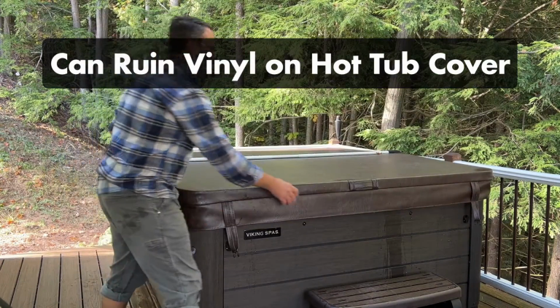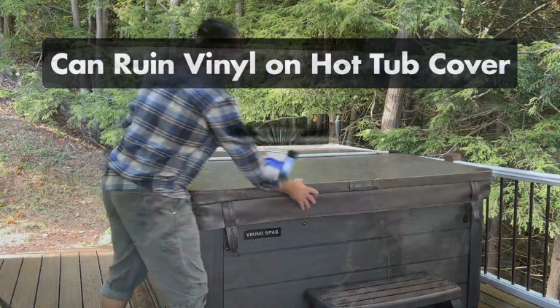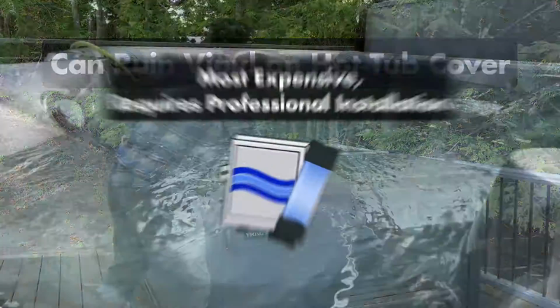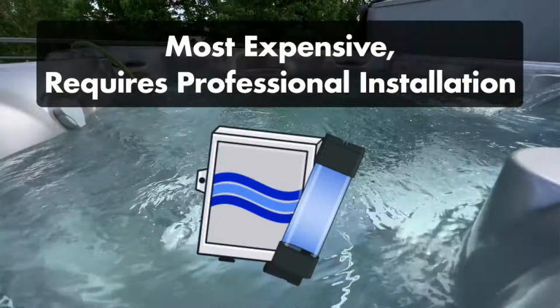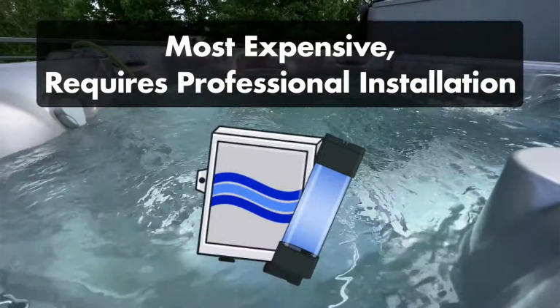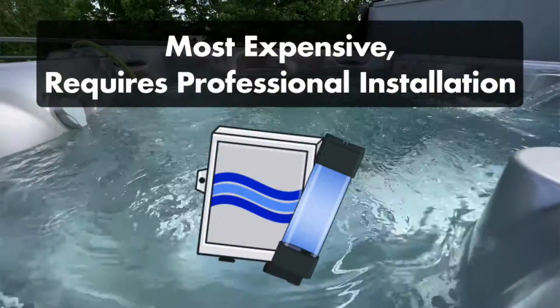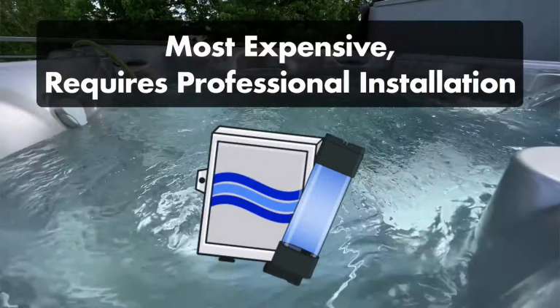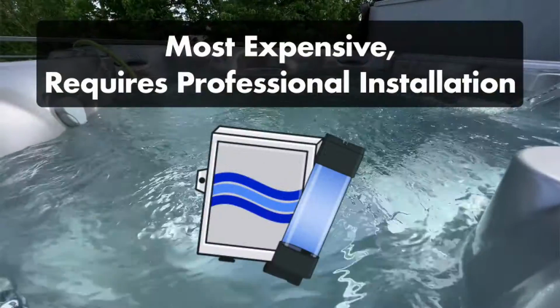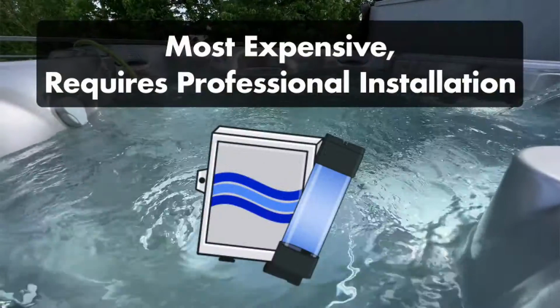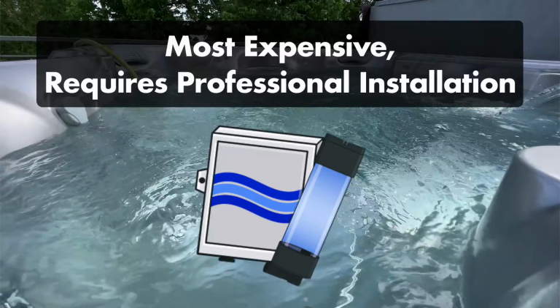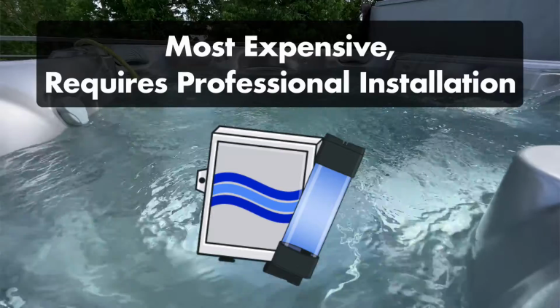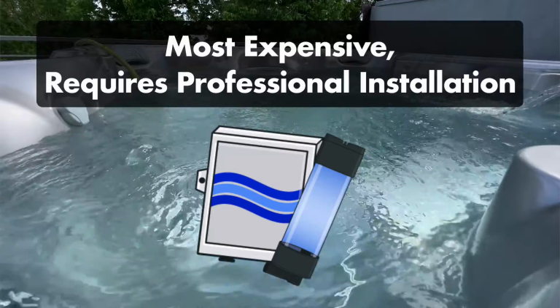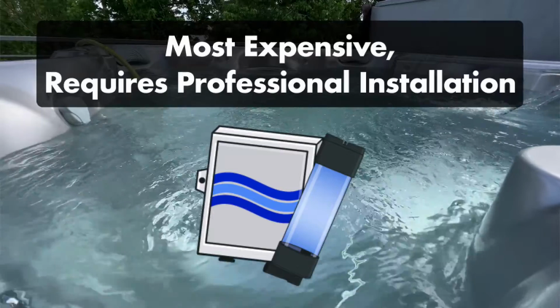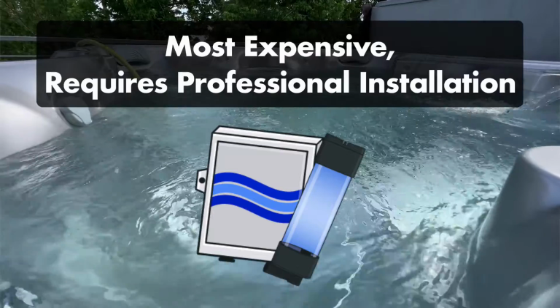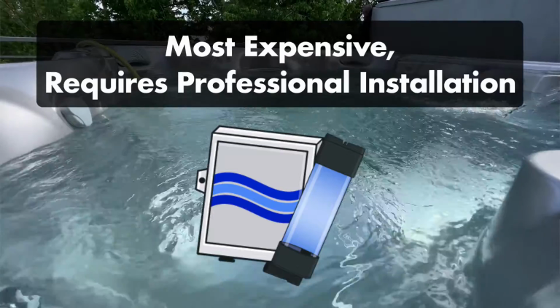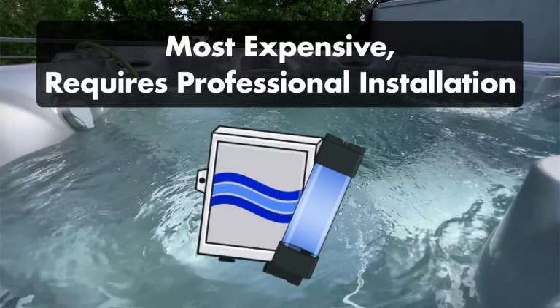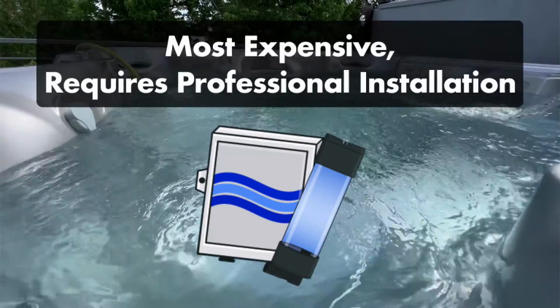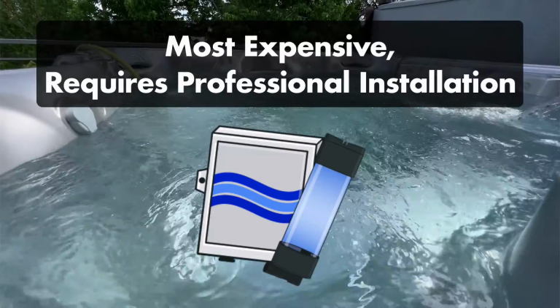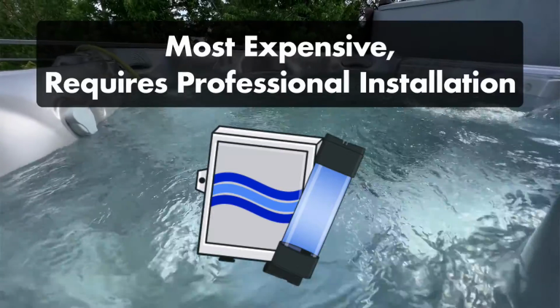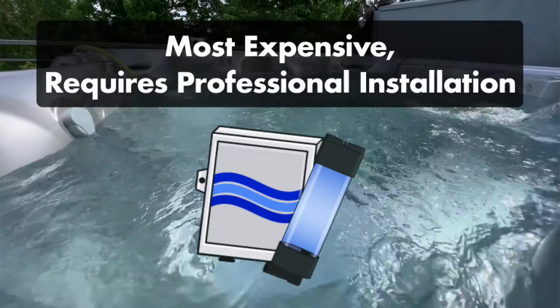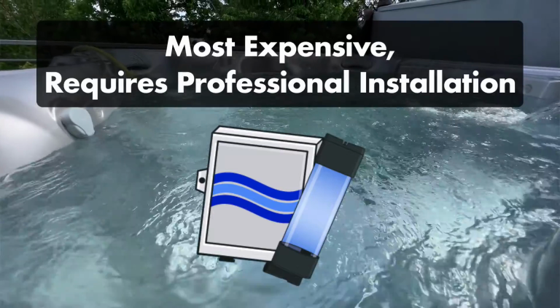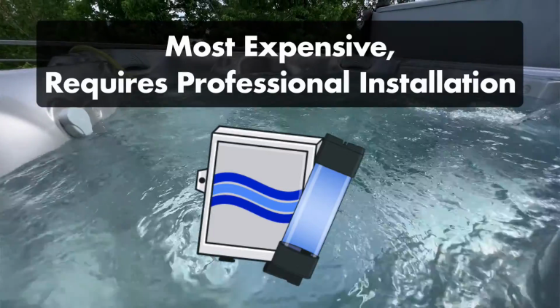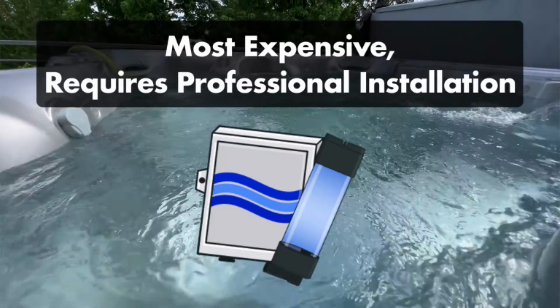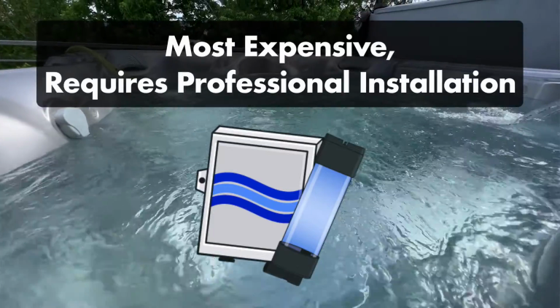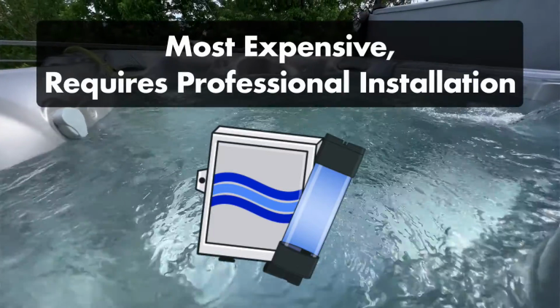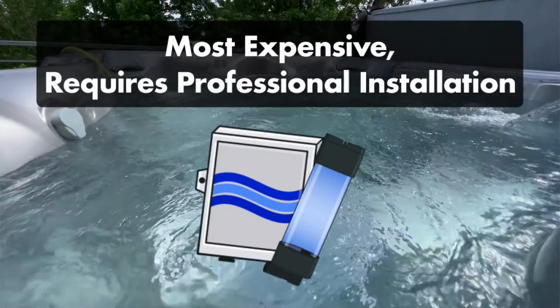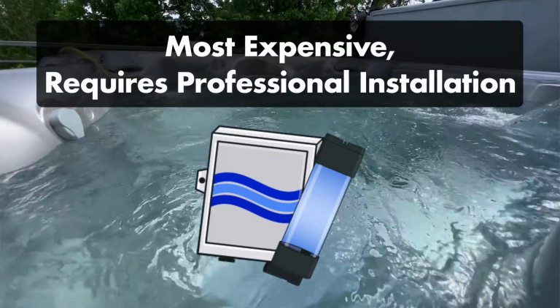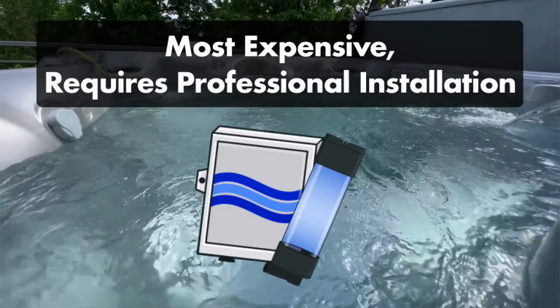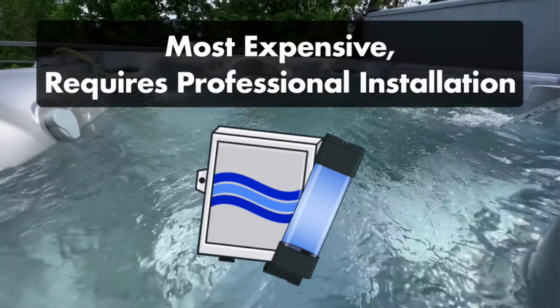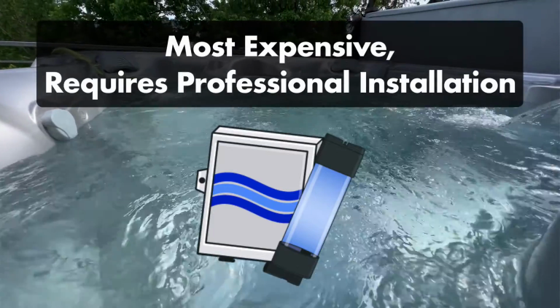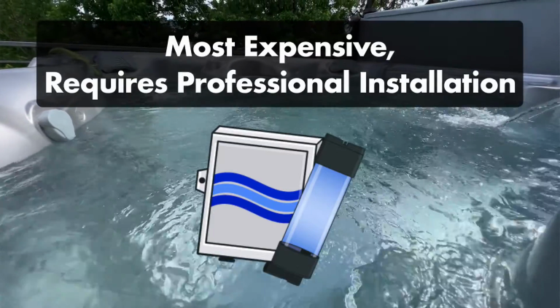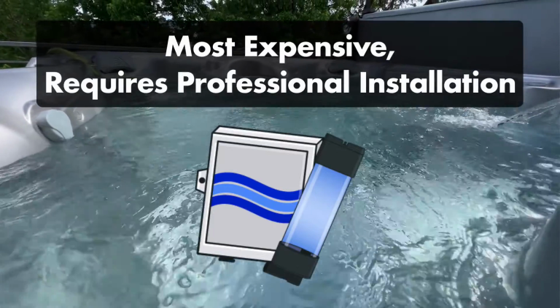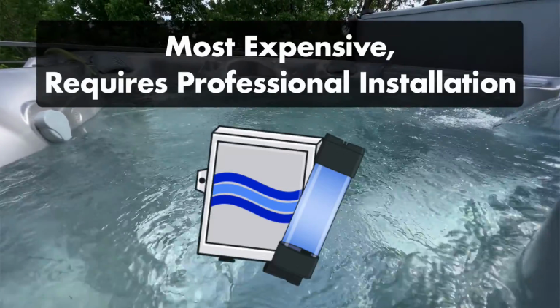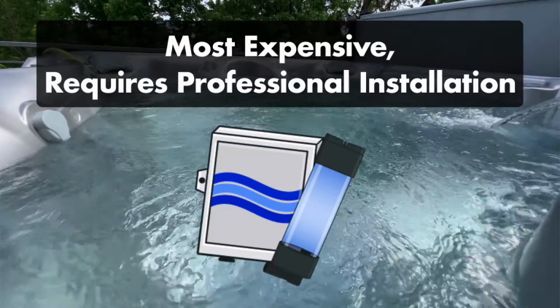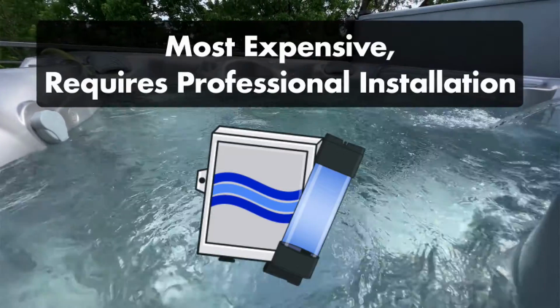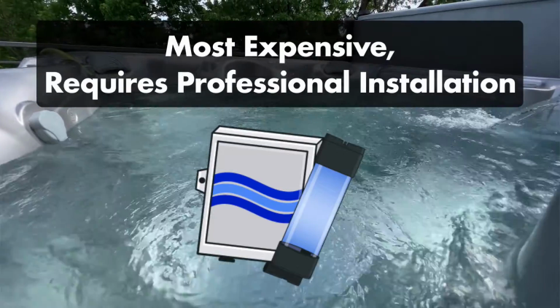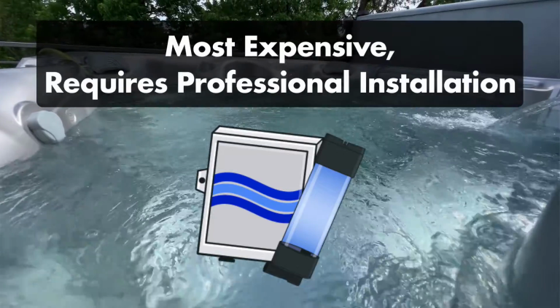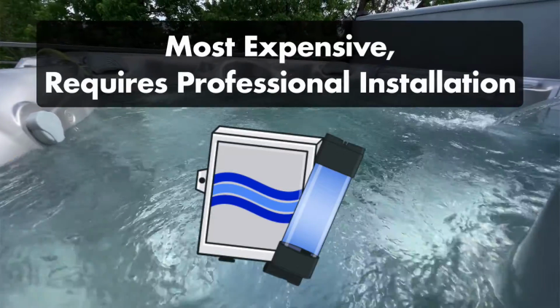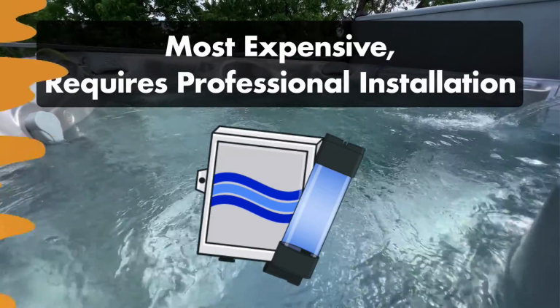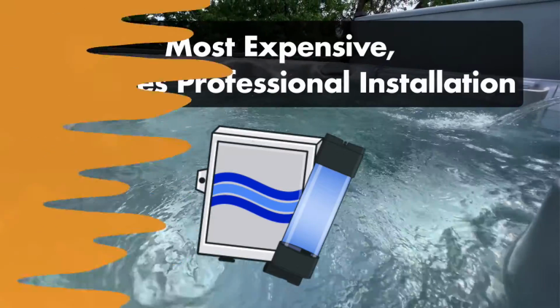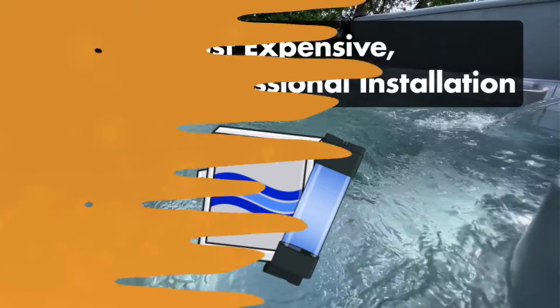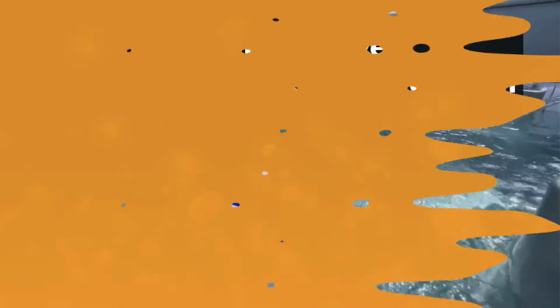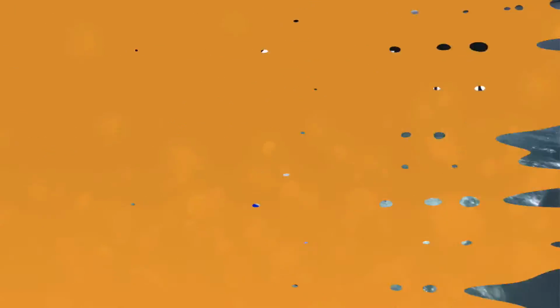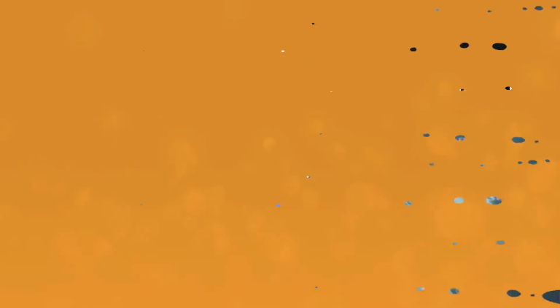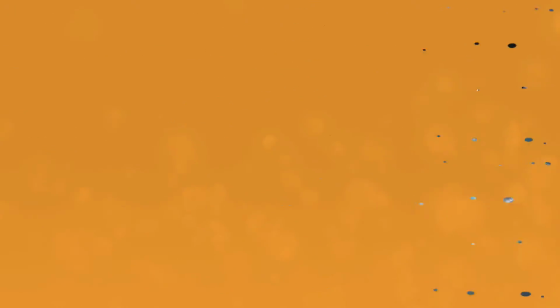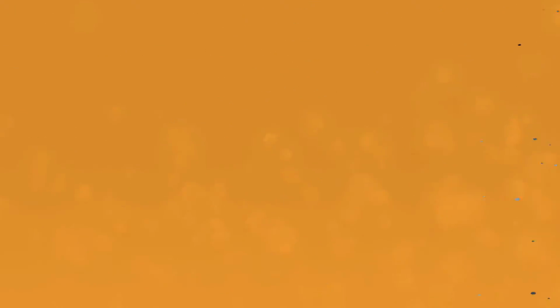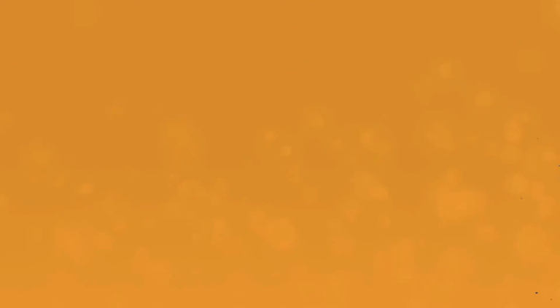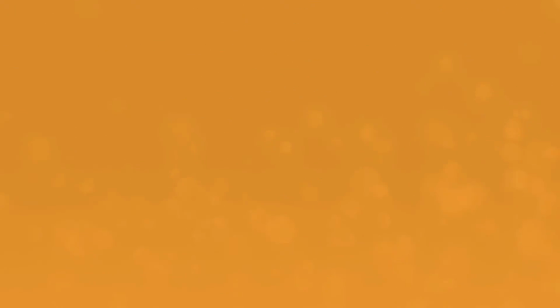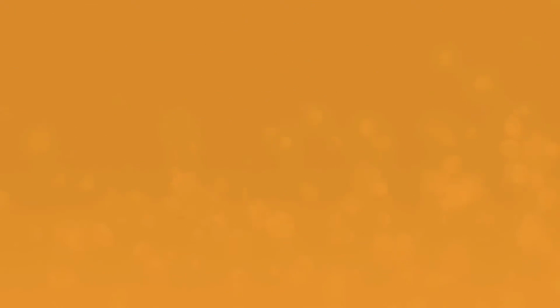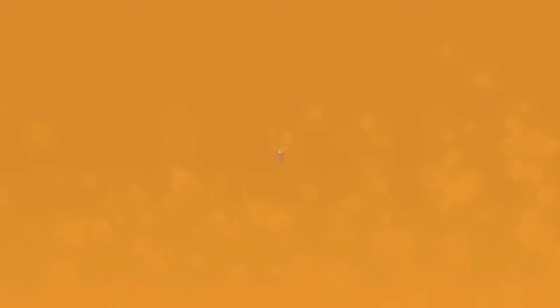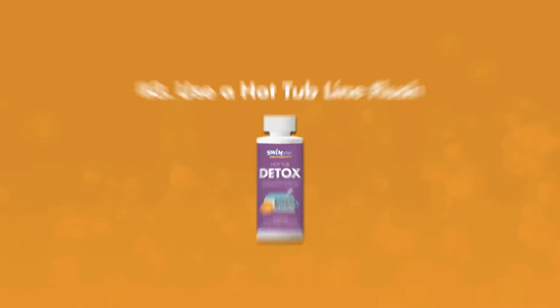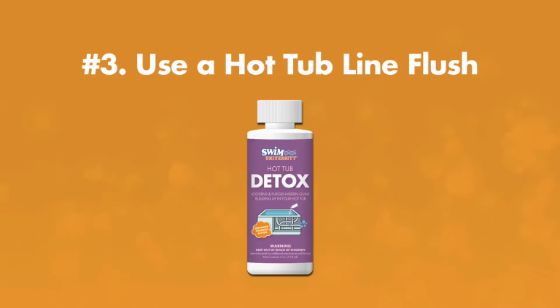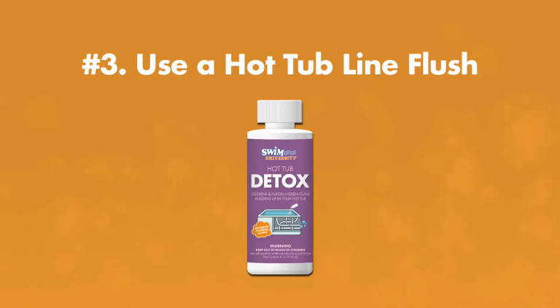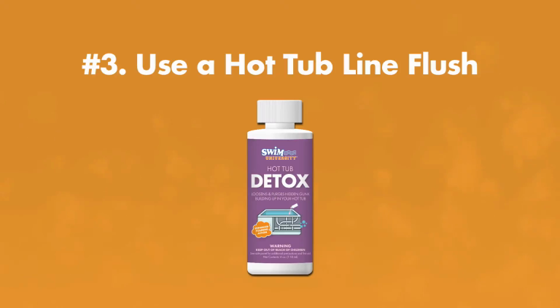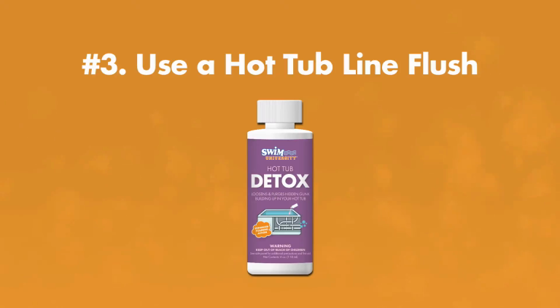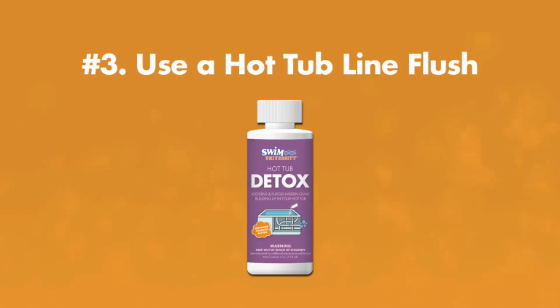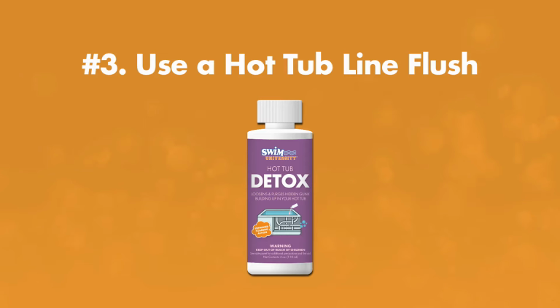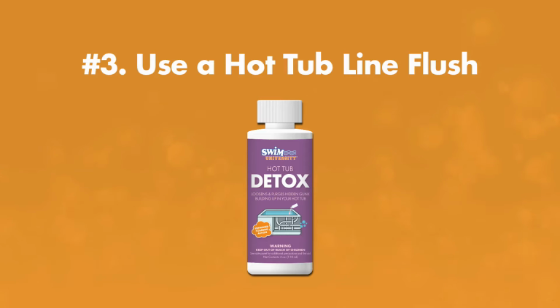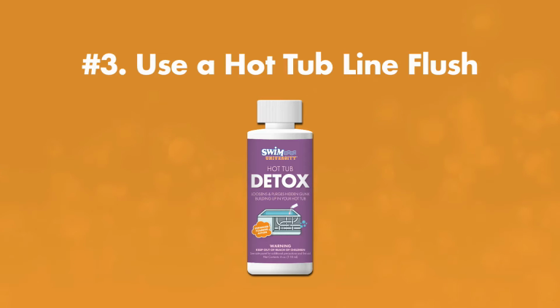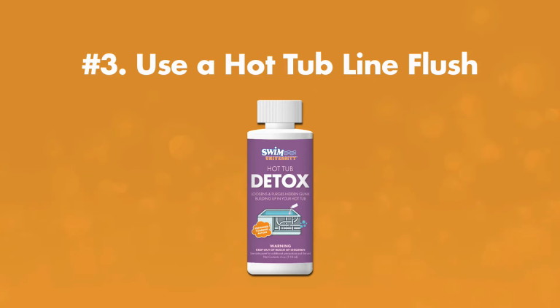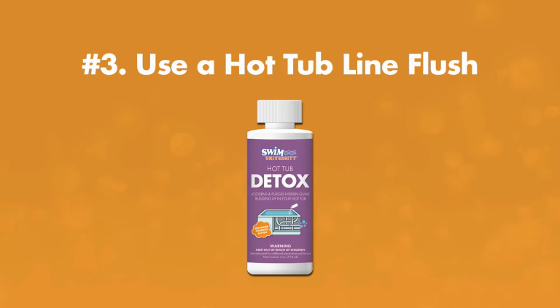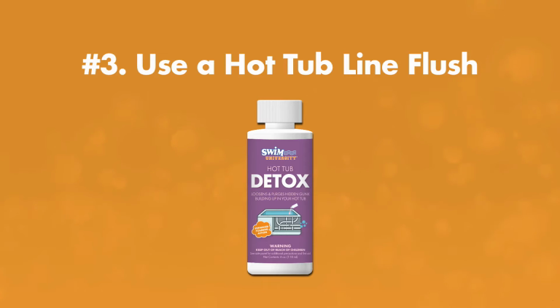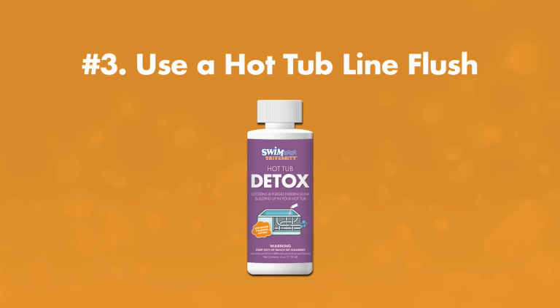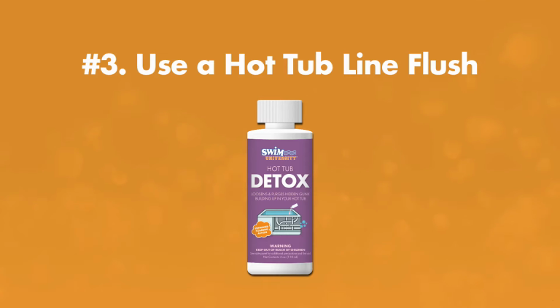Ozonators are the most expensive option and usually require professional installation. Number three: use a hot tub line flush.